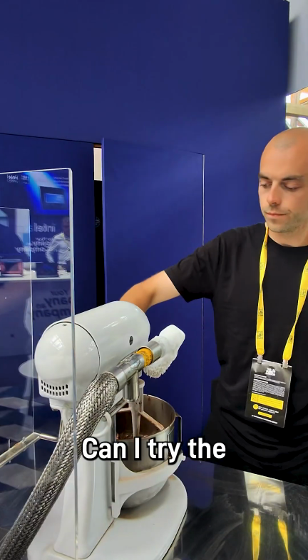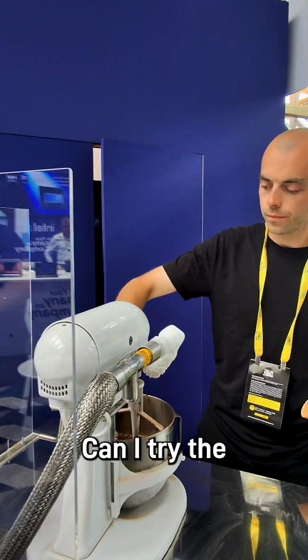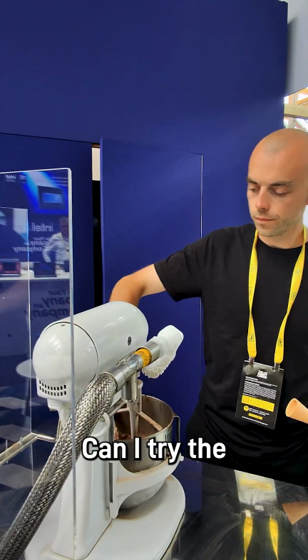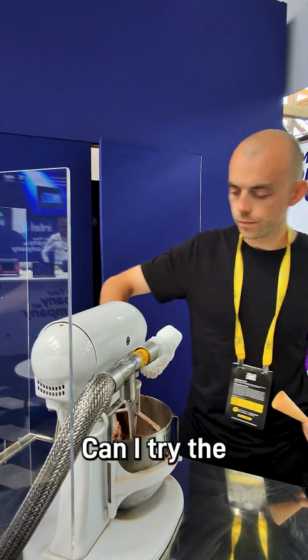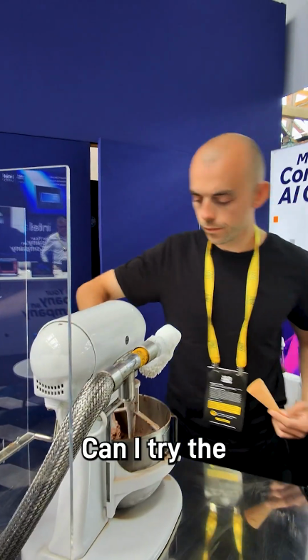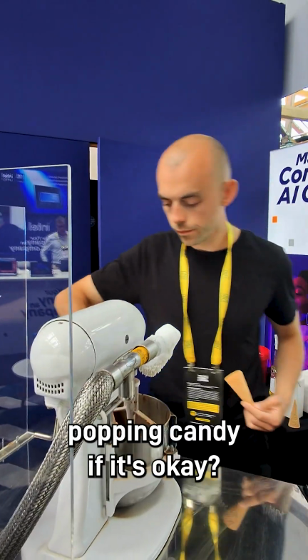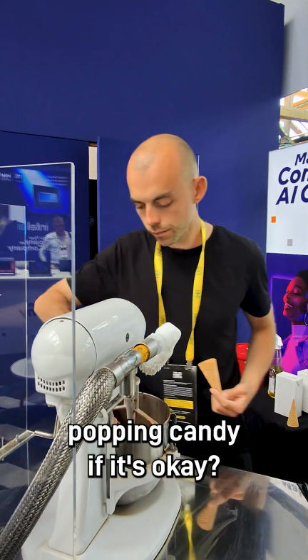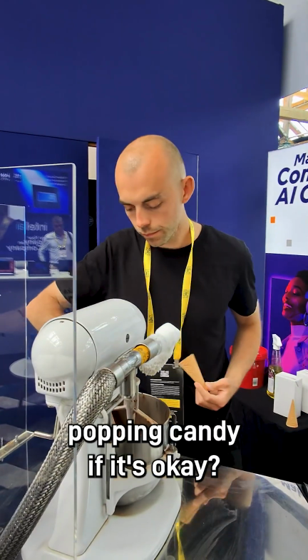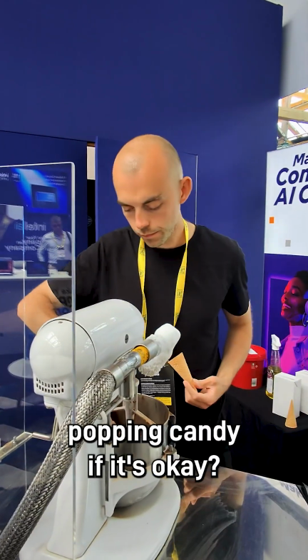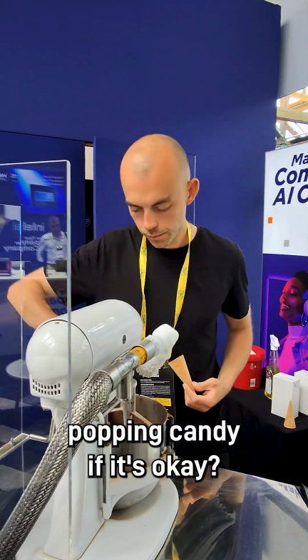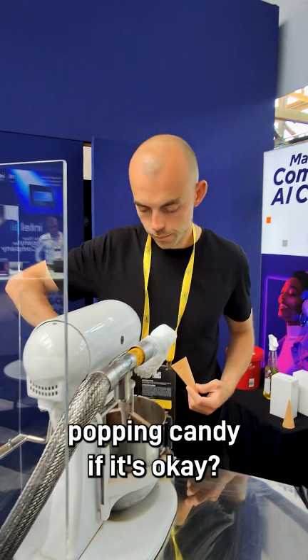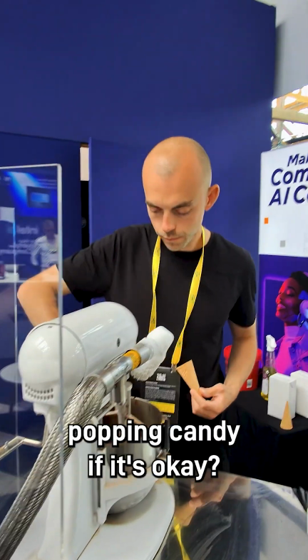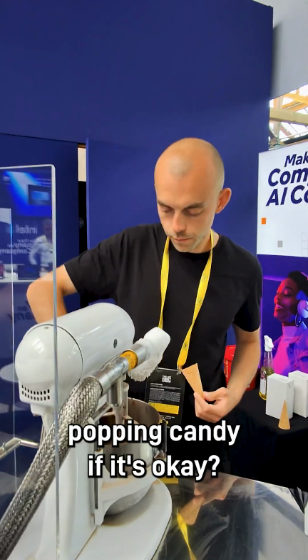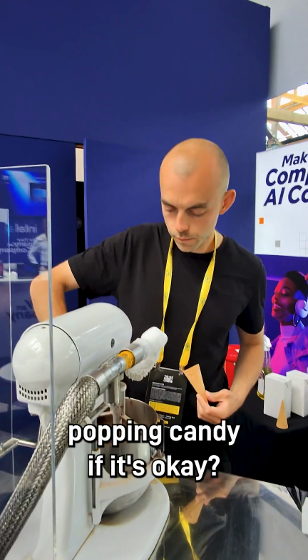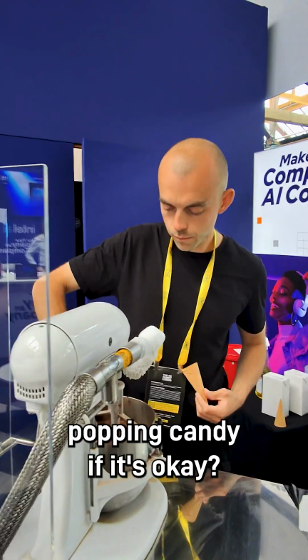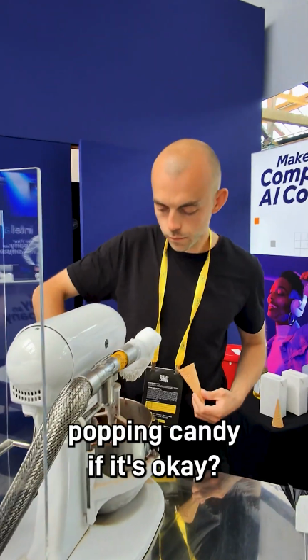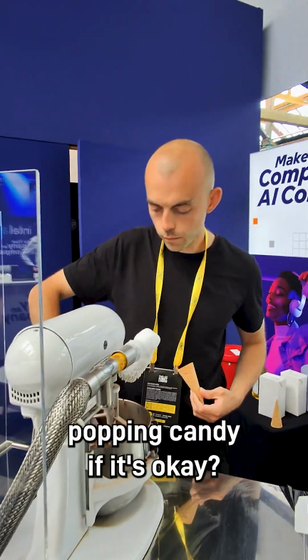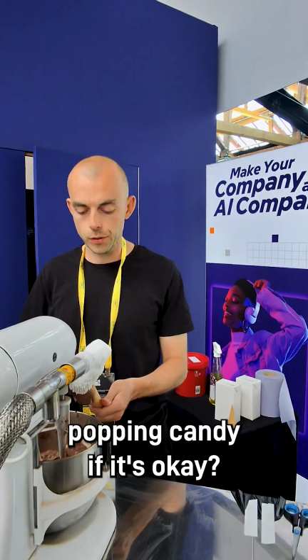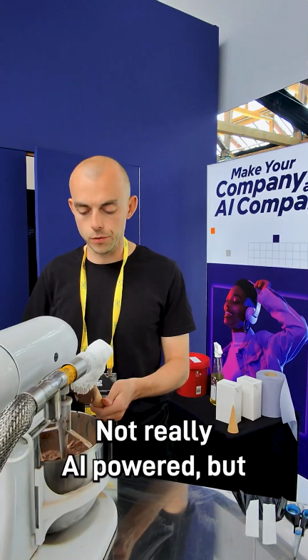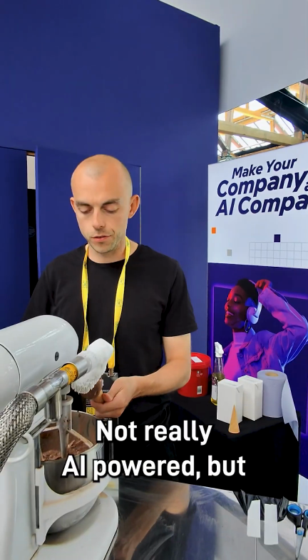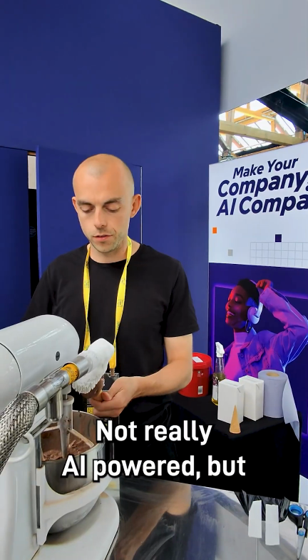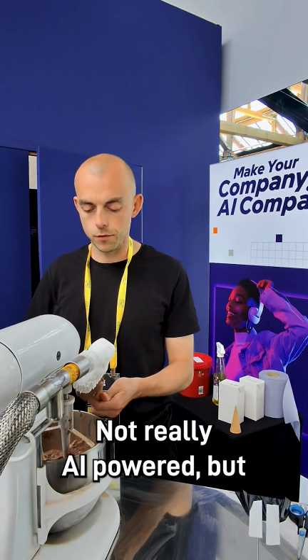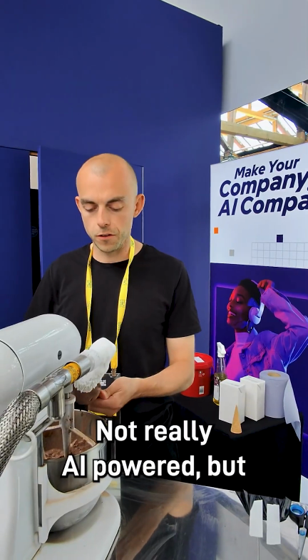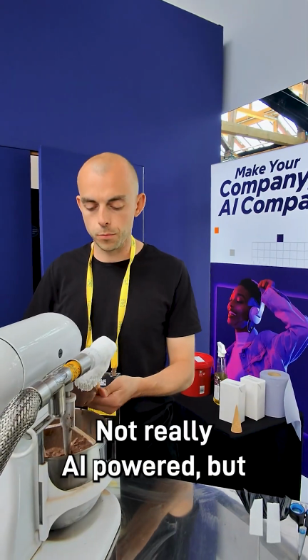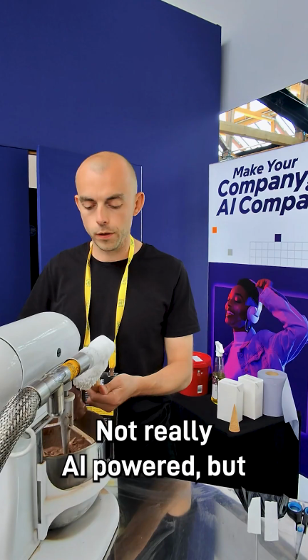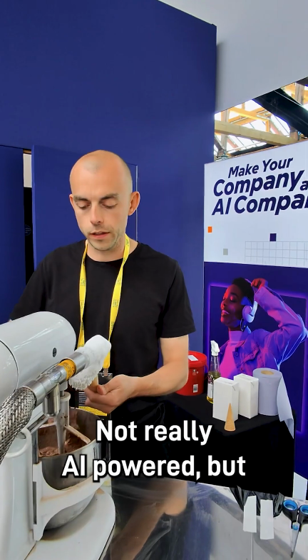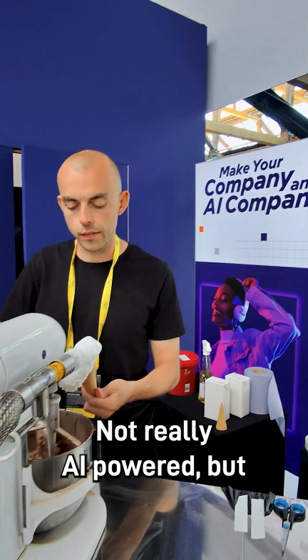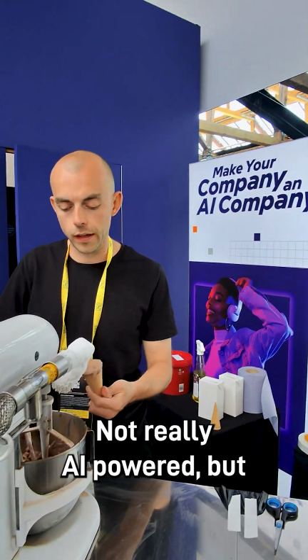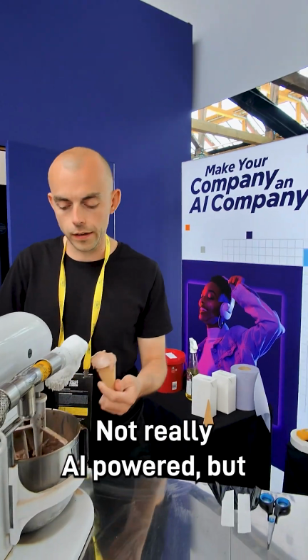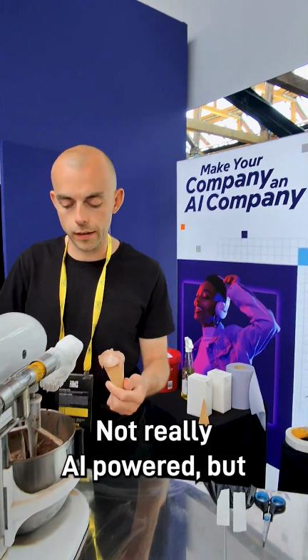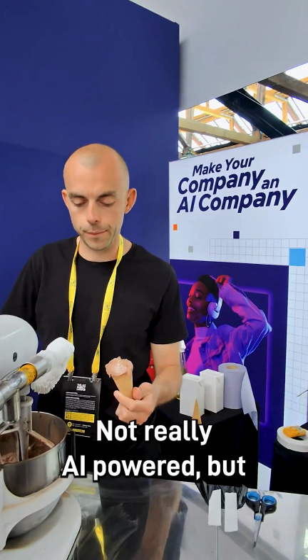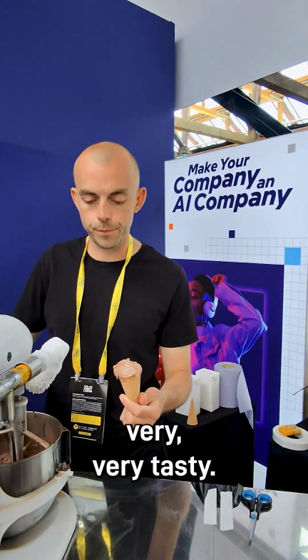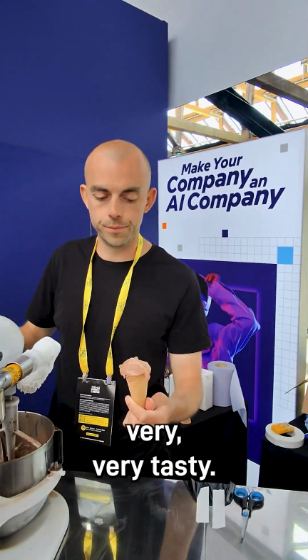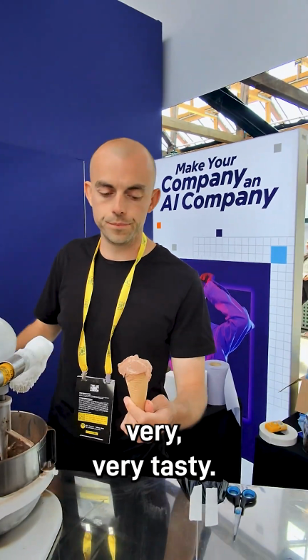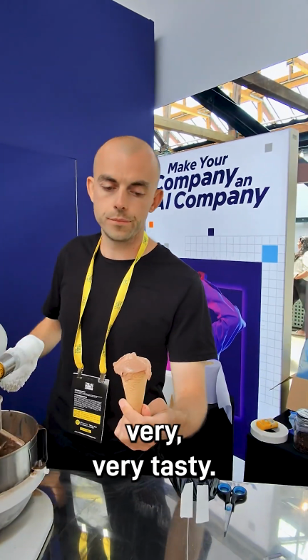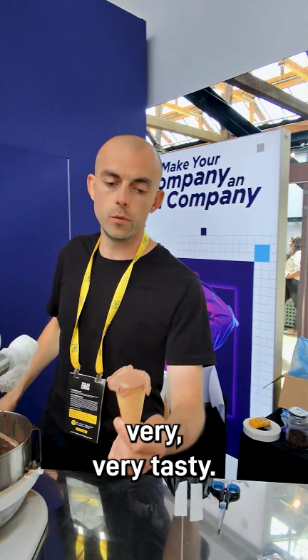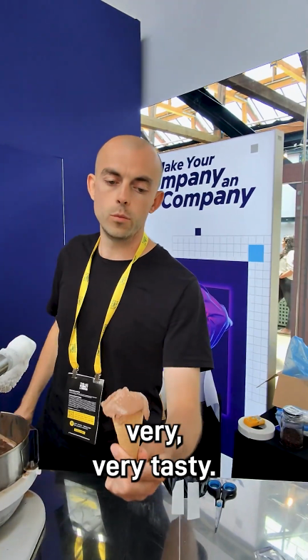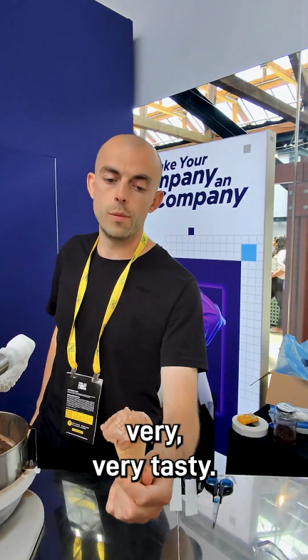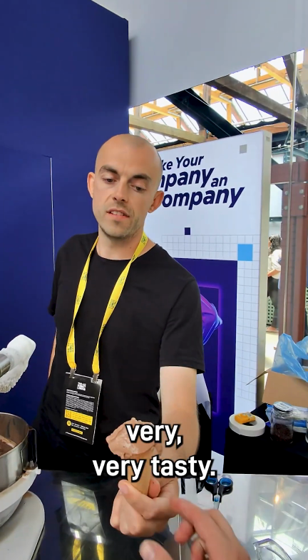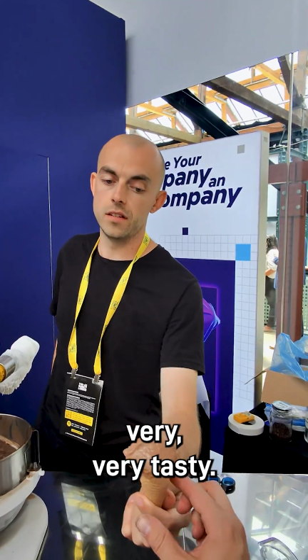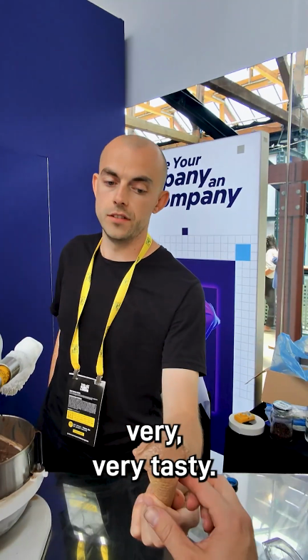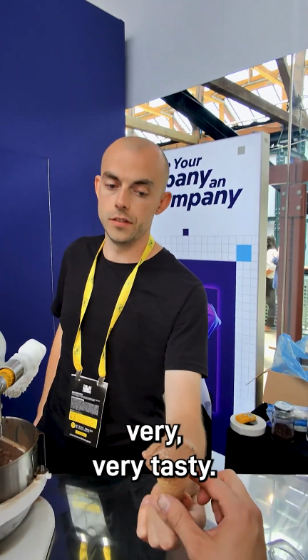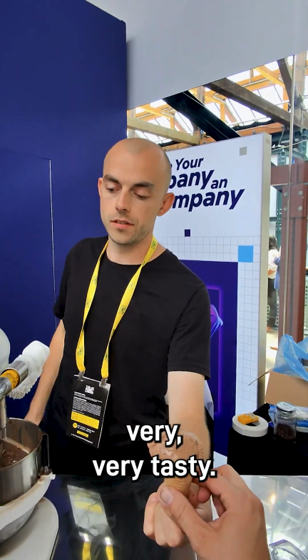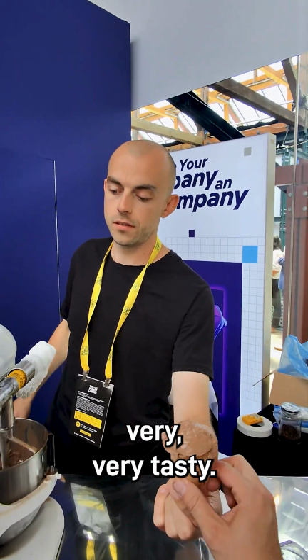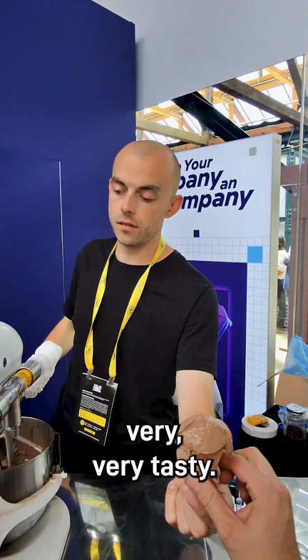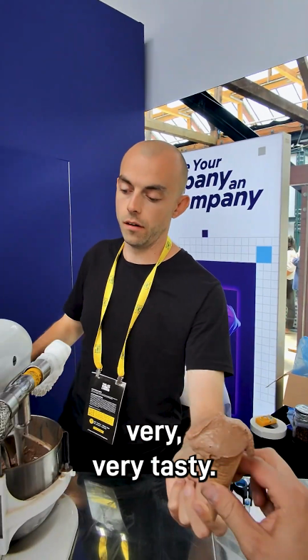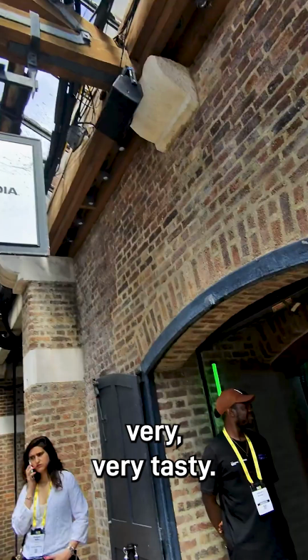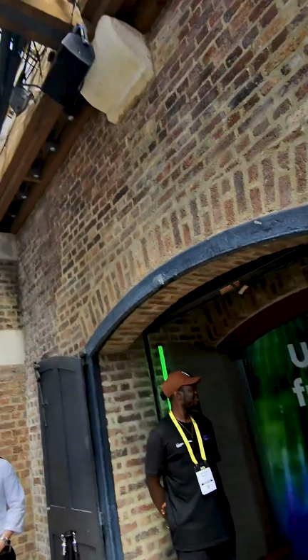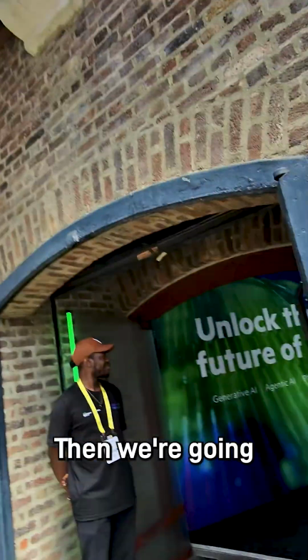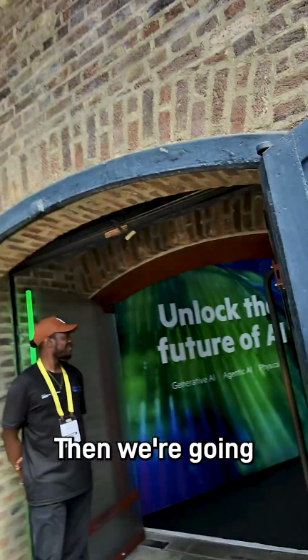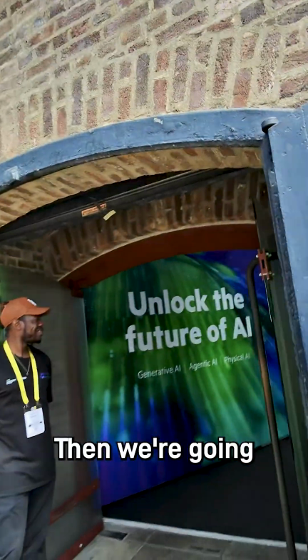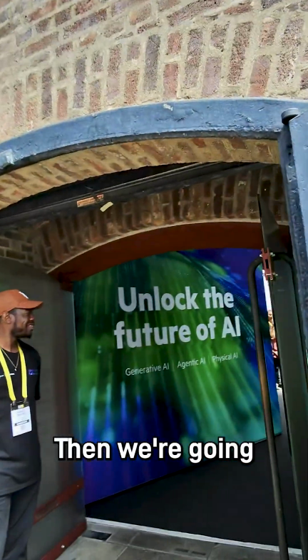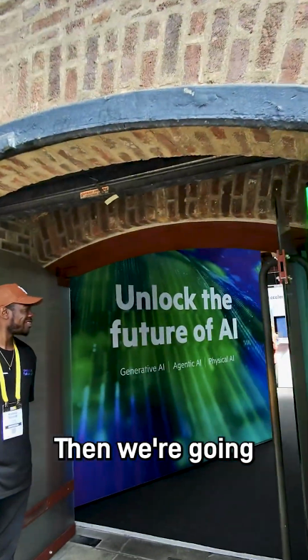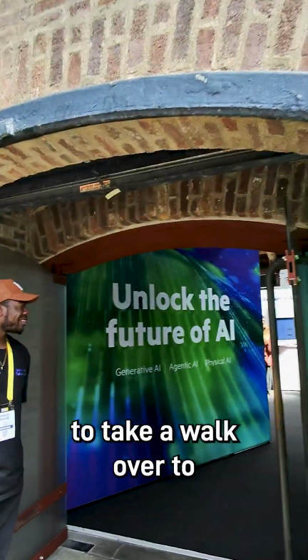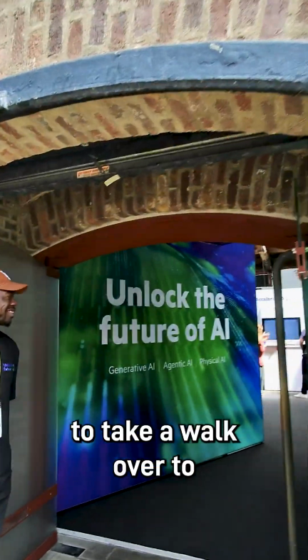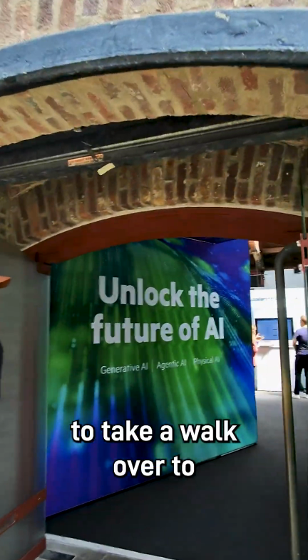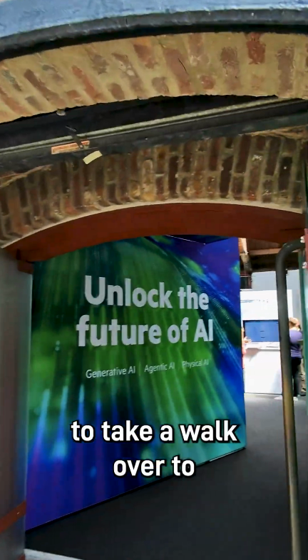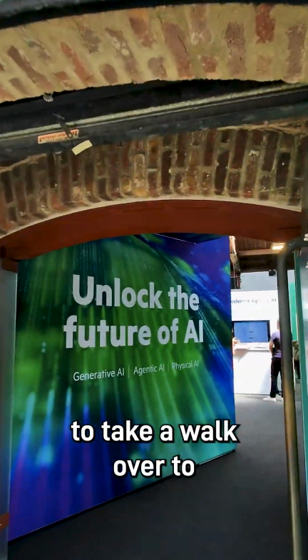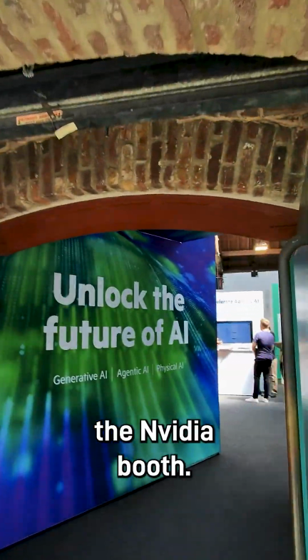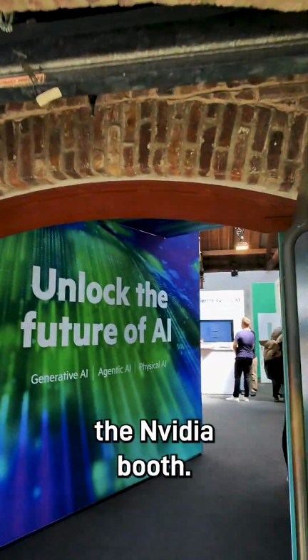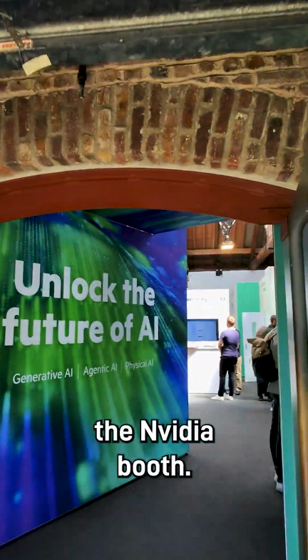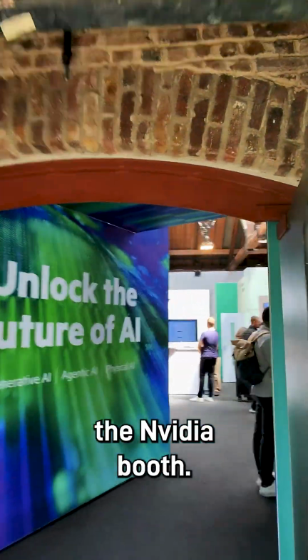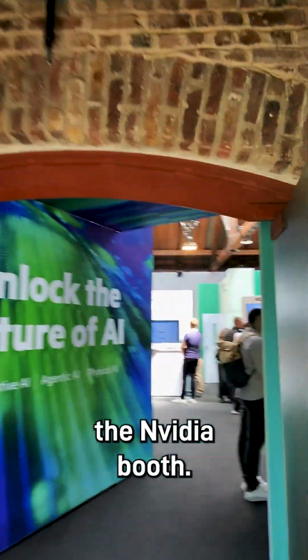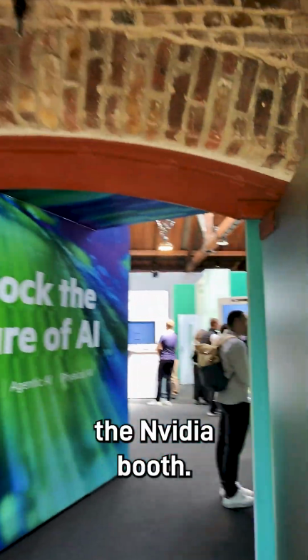Can I try the popping candy if that's okay? Not really AI powered, but very very tasty. Then we're going to take a walk over to the NVIDIA booth.